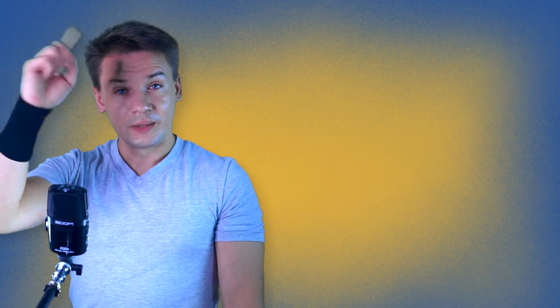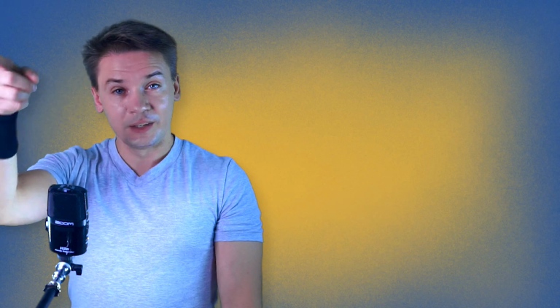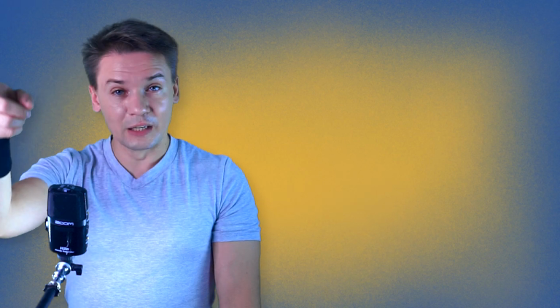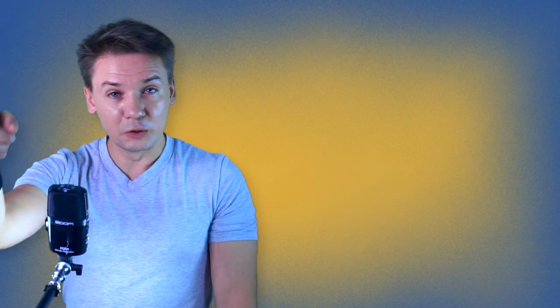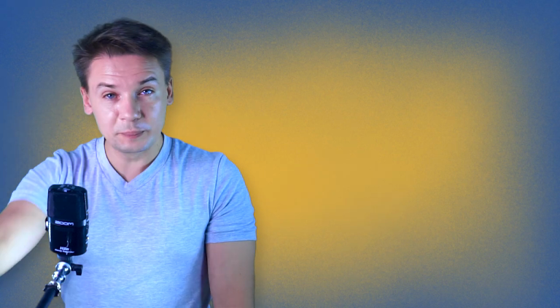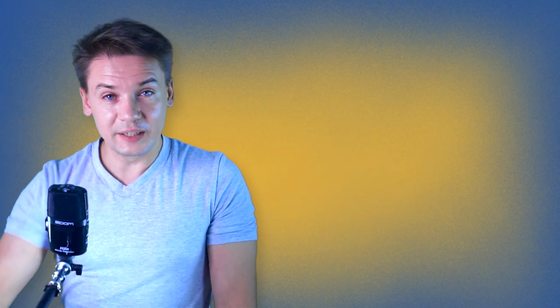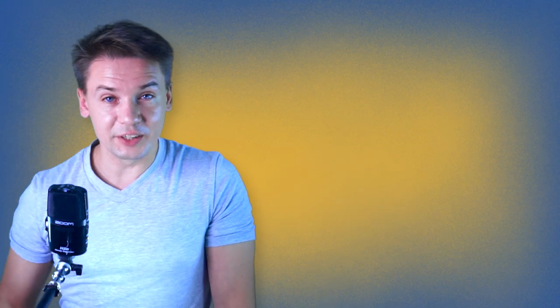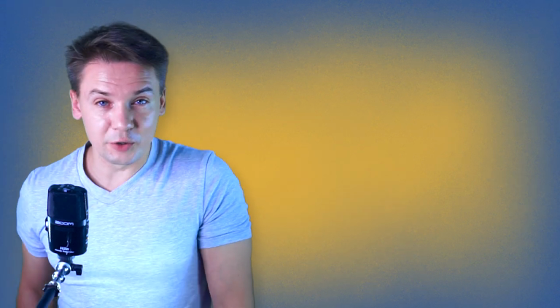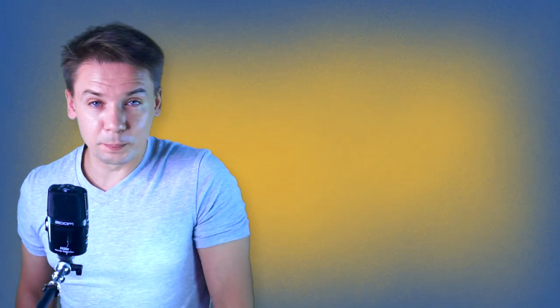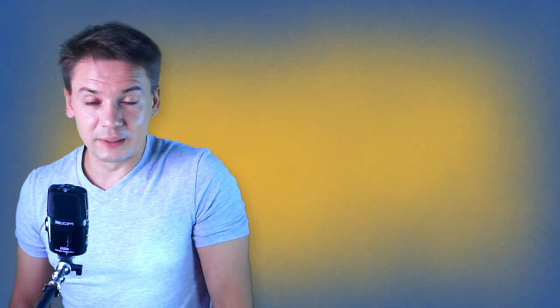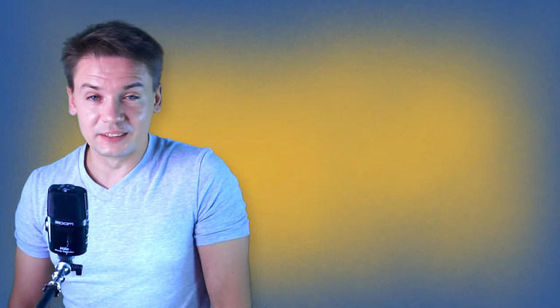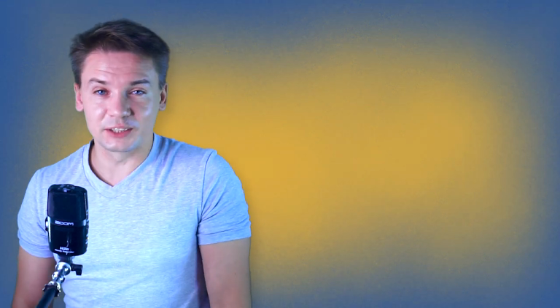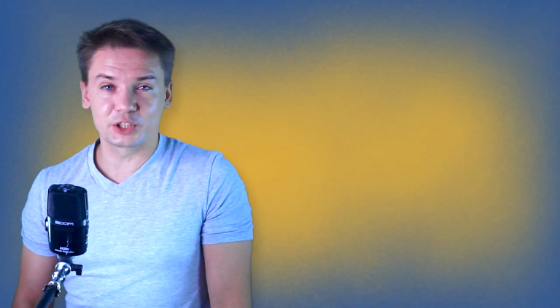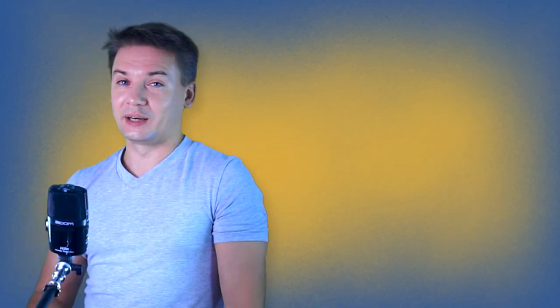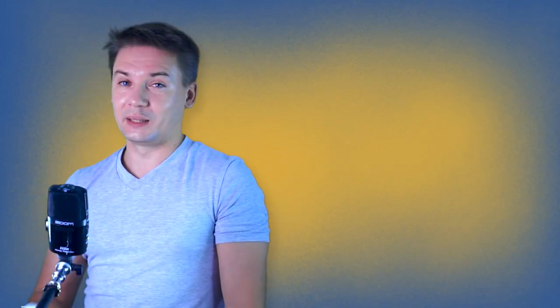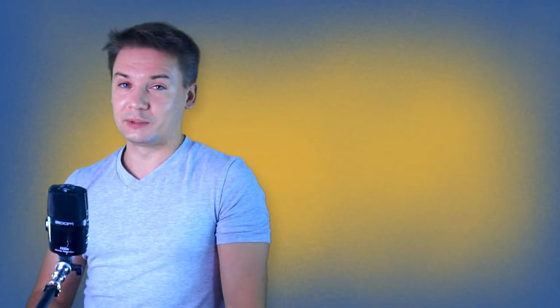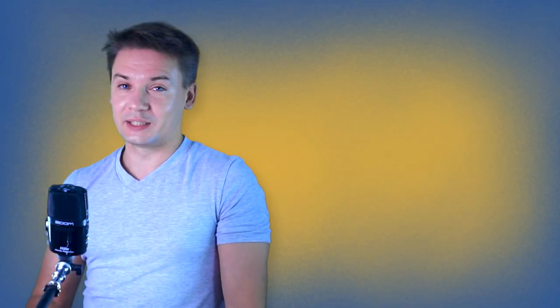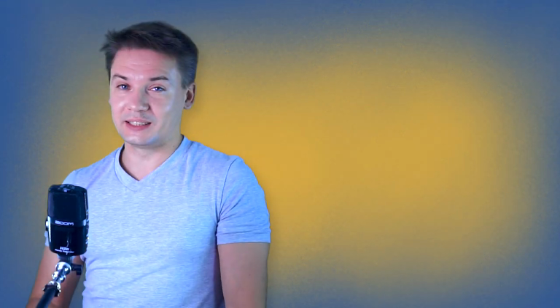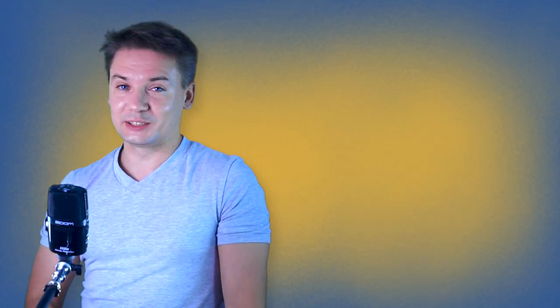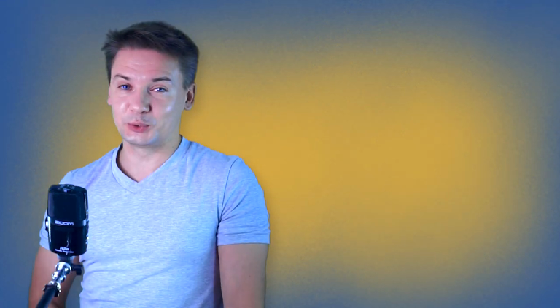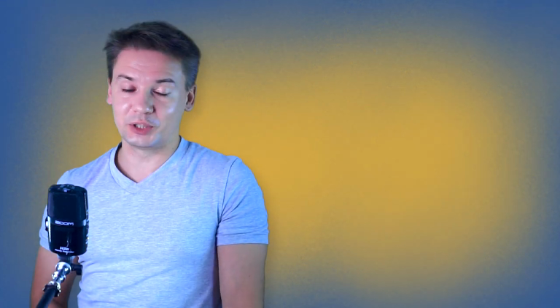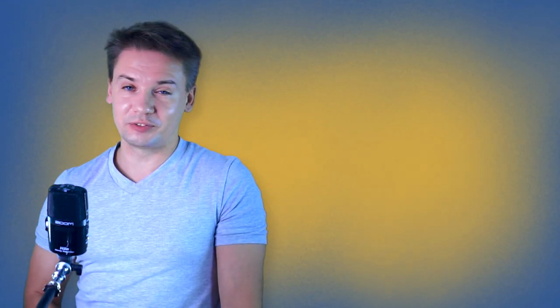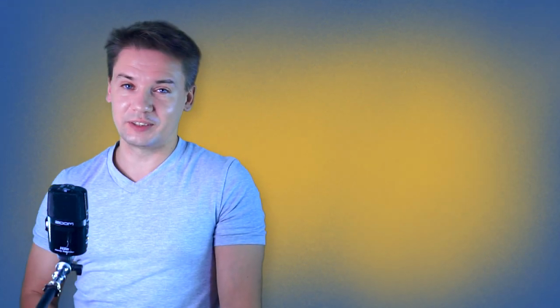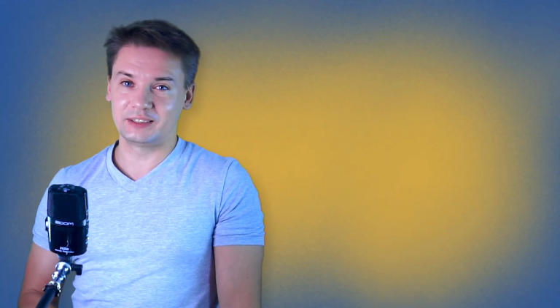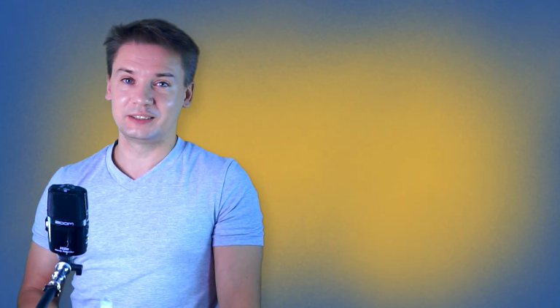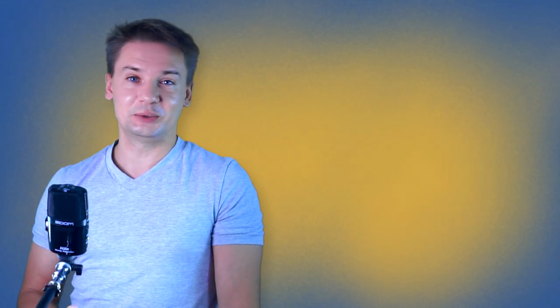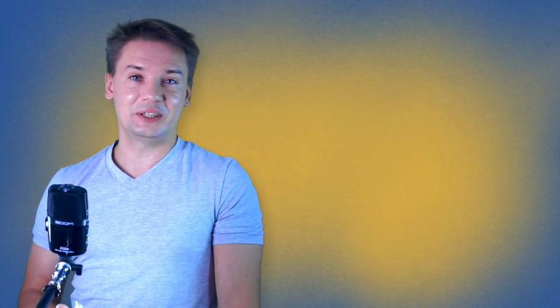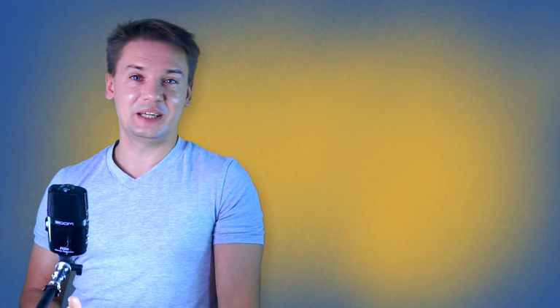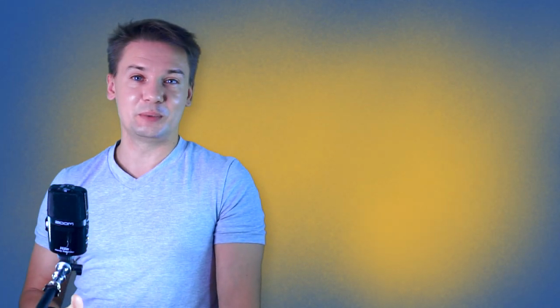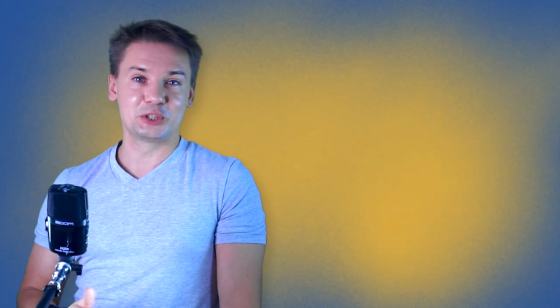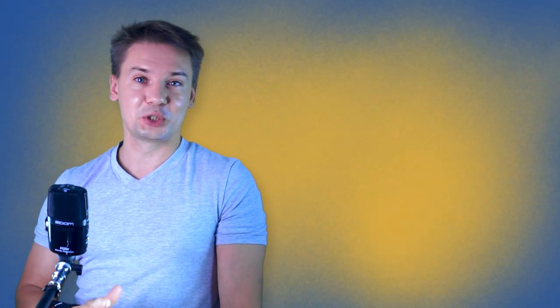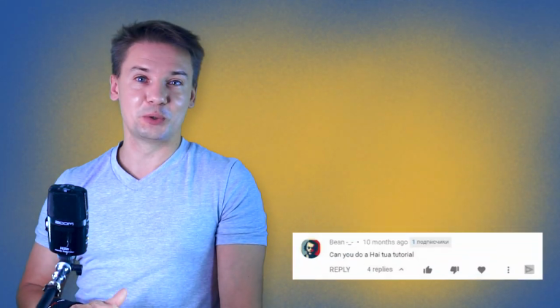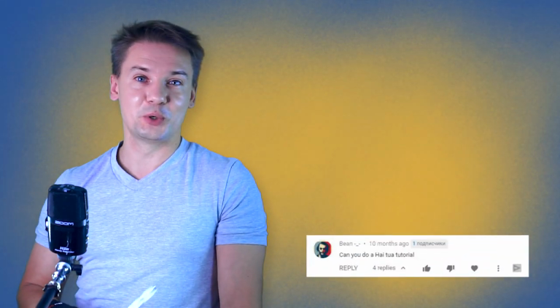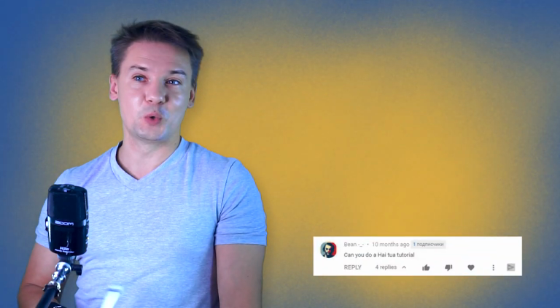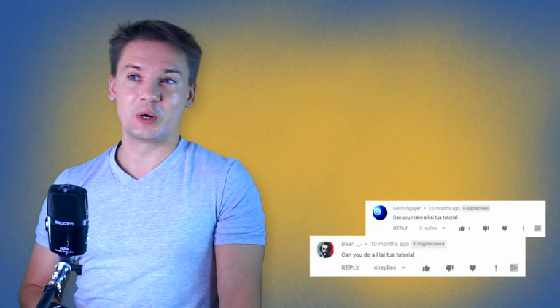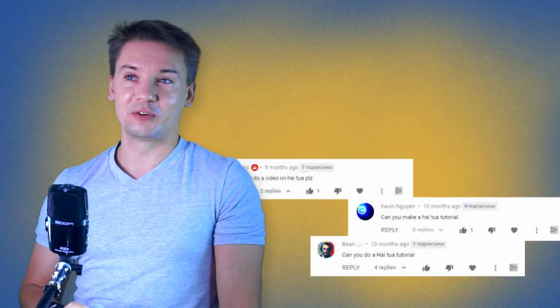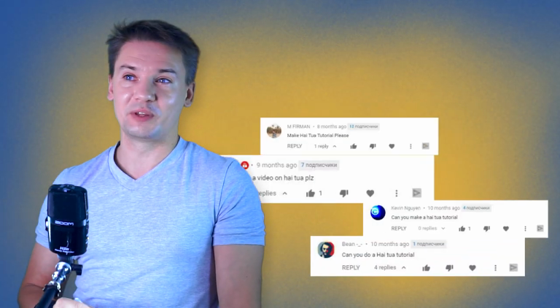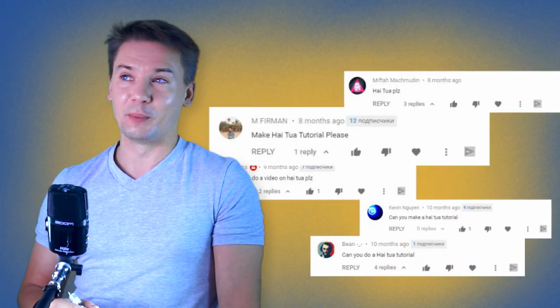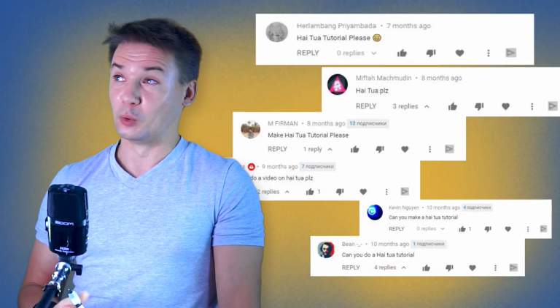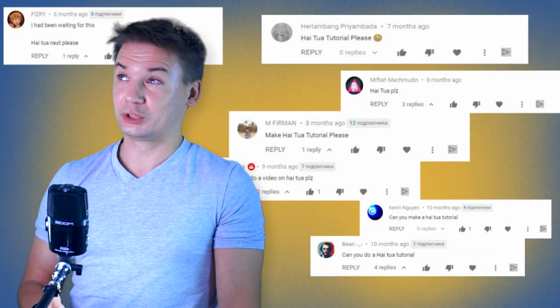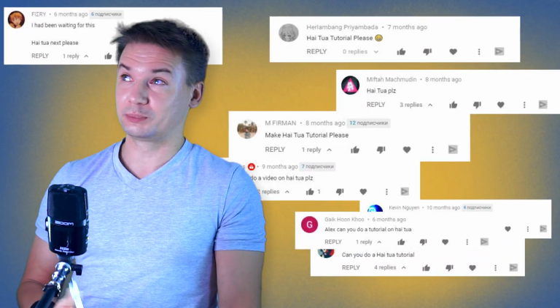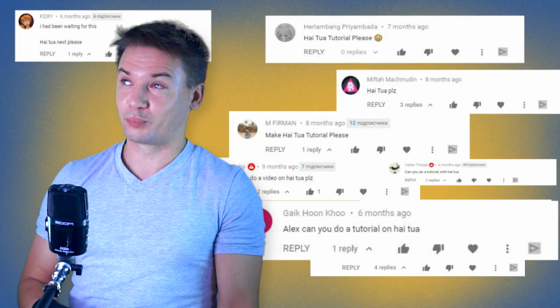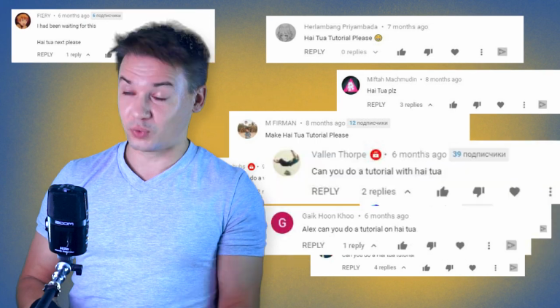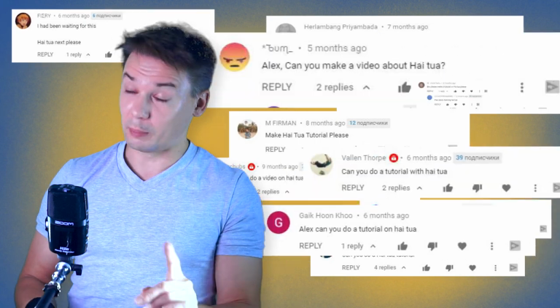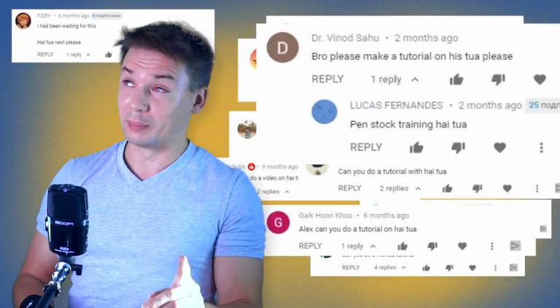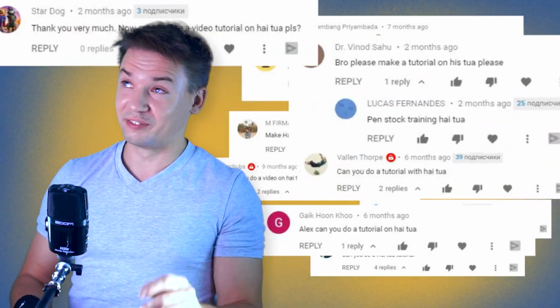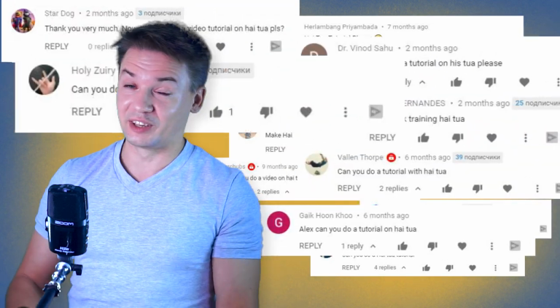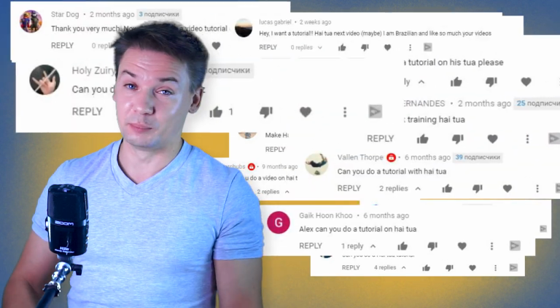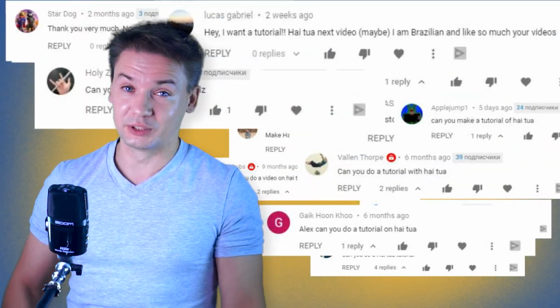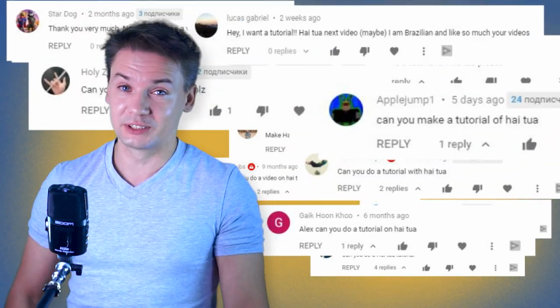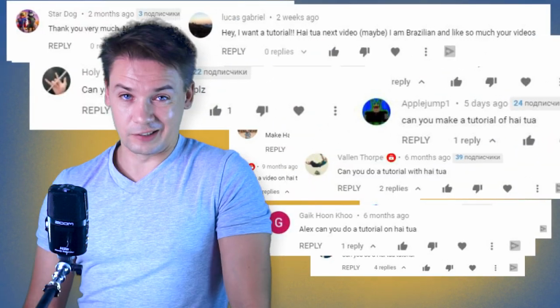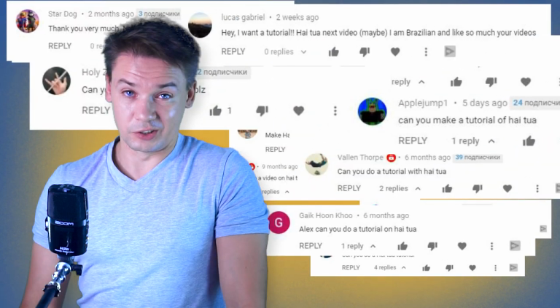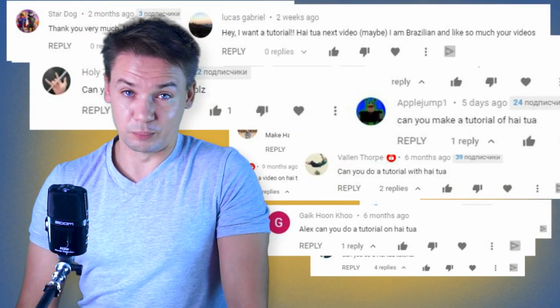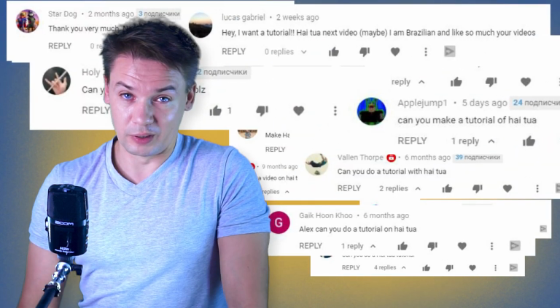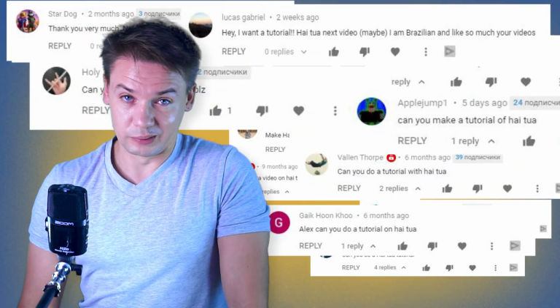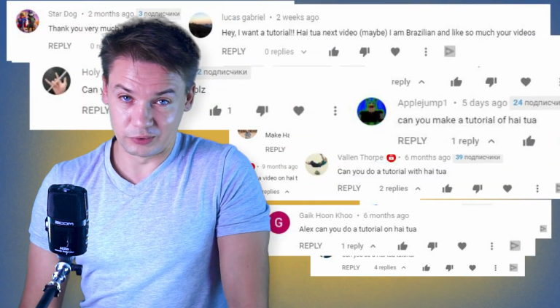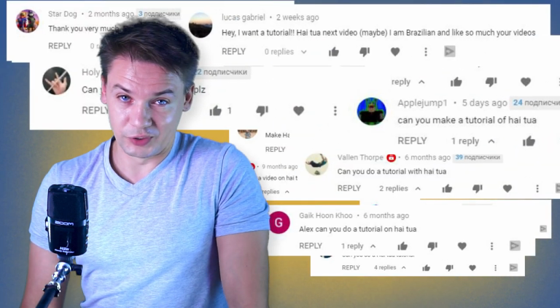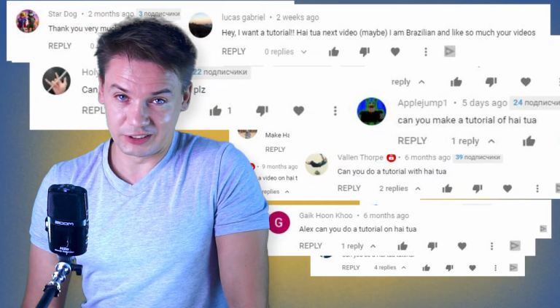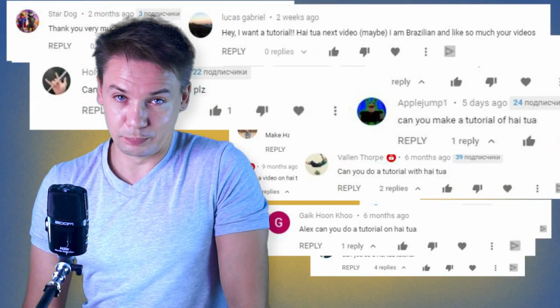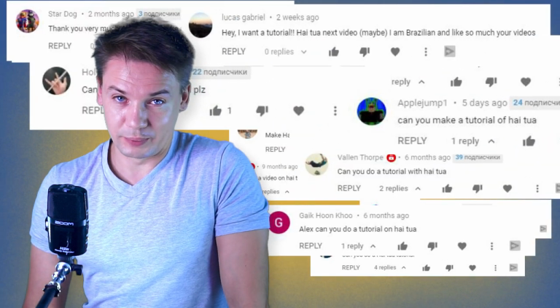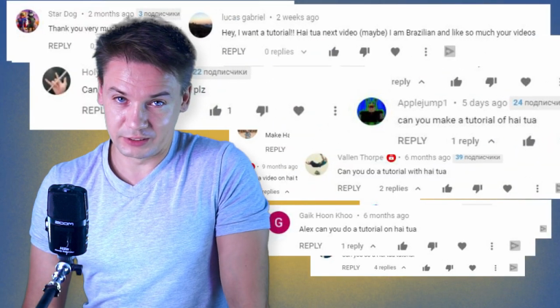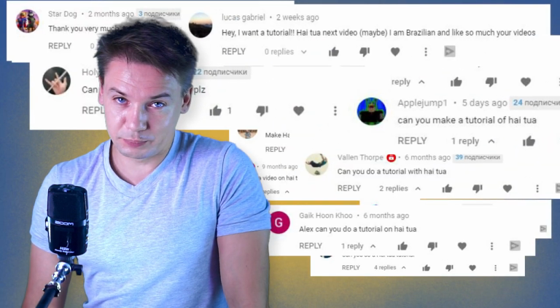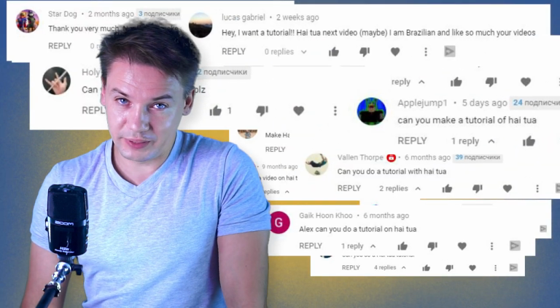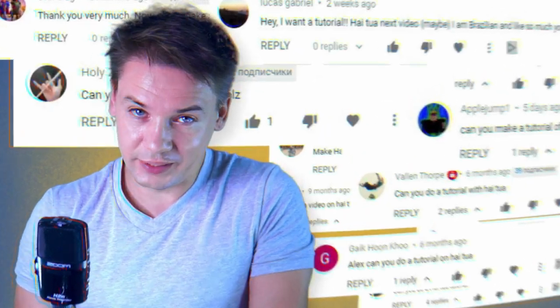Hello, Spinner, you're on Penstock. My name is Alex Sukhov and today I will show you one of the most probably famous hard power tricks in pen spinning.